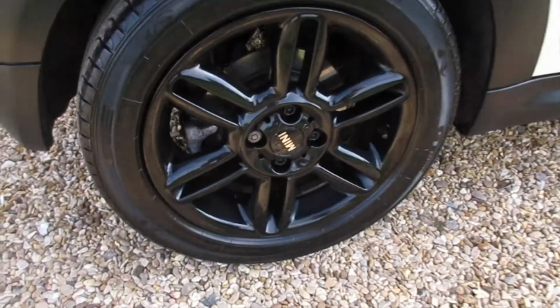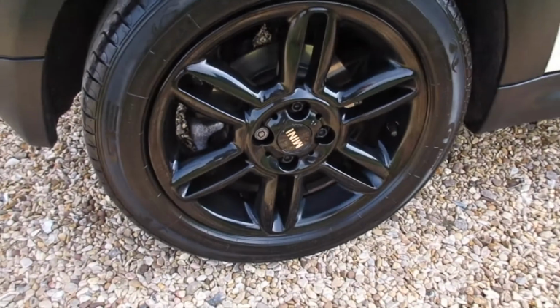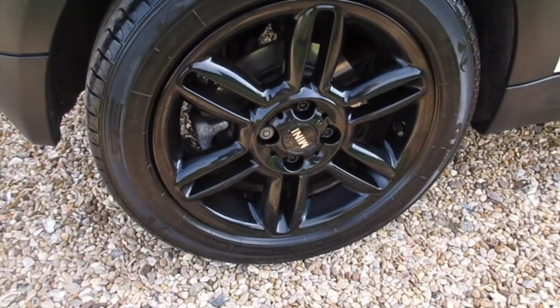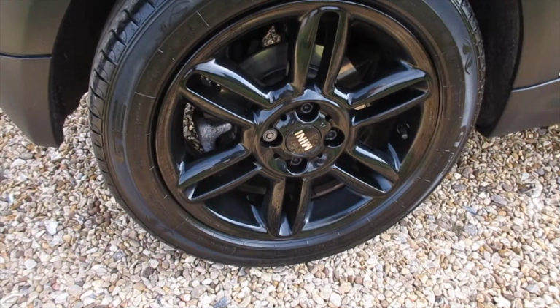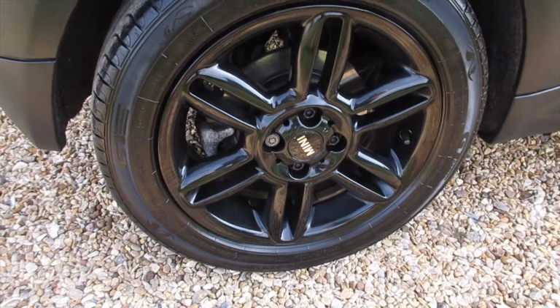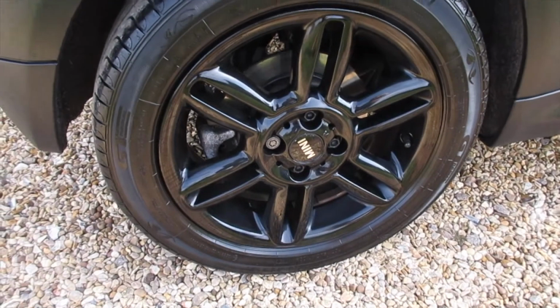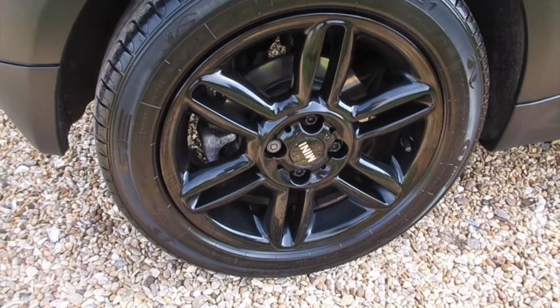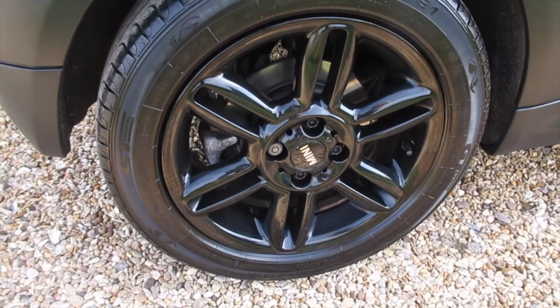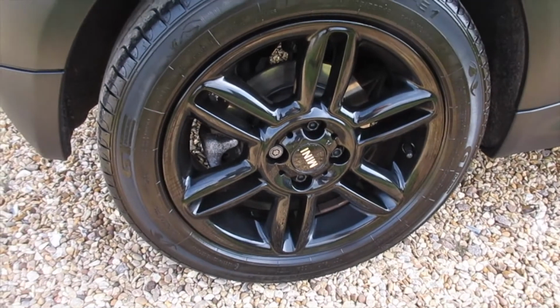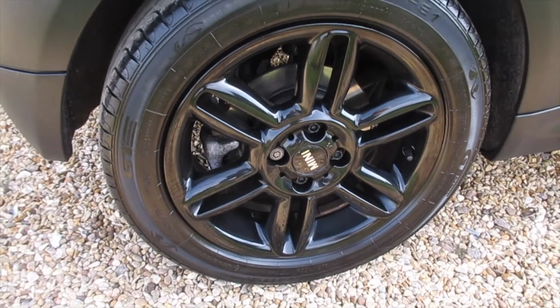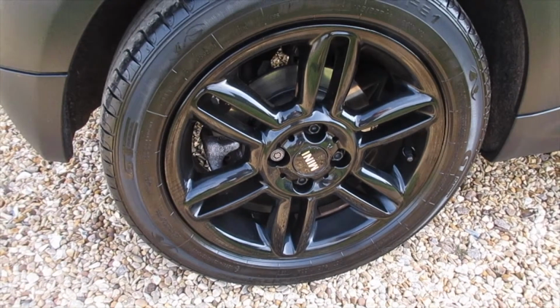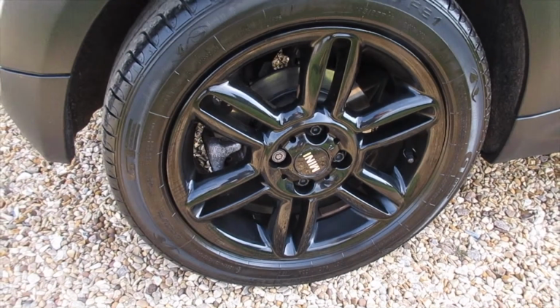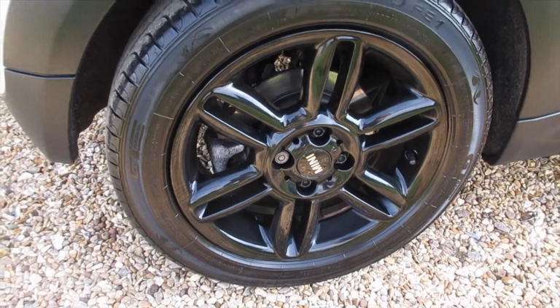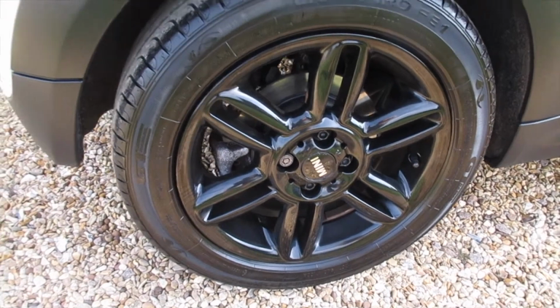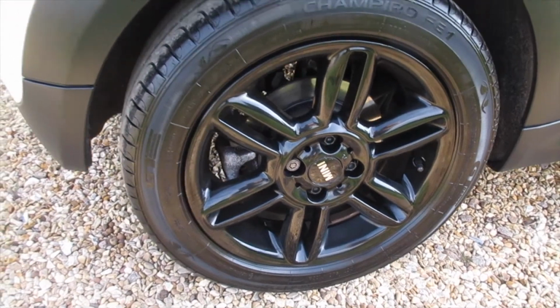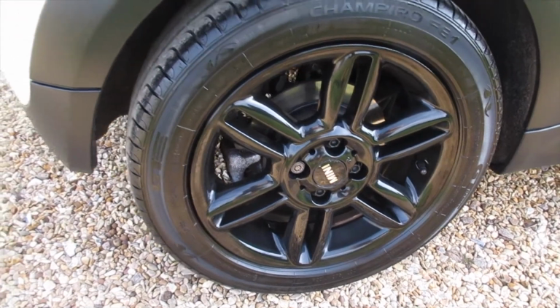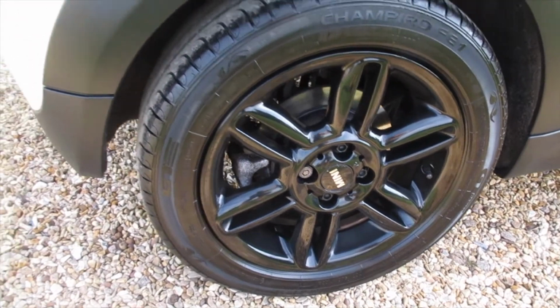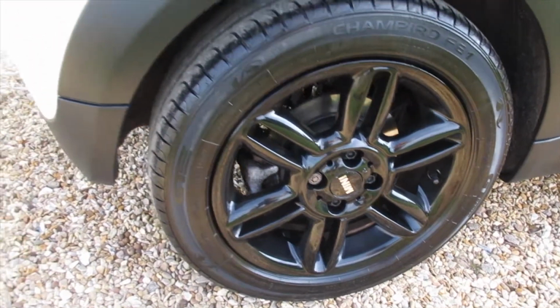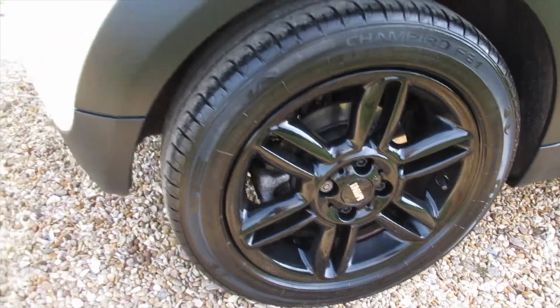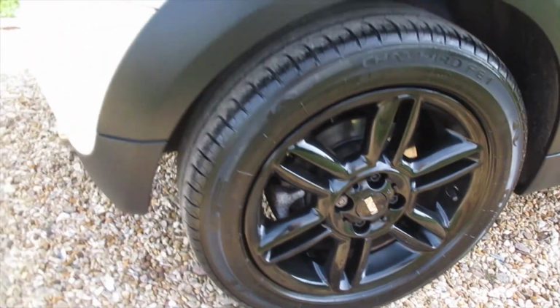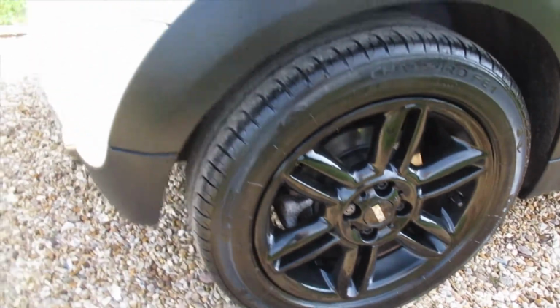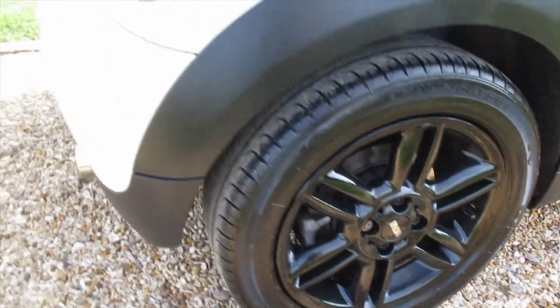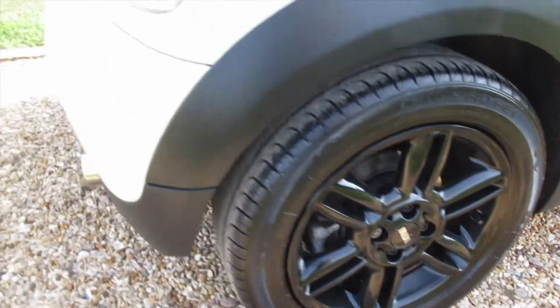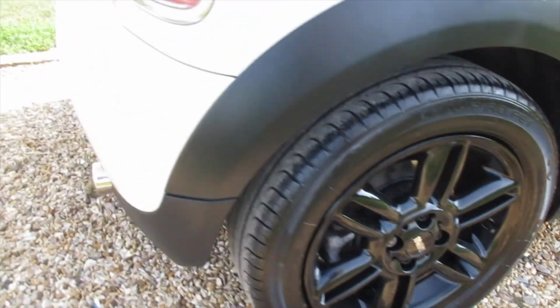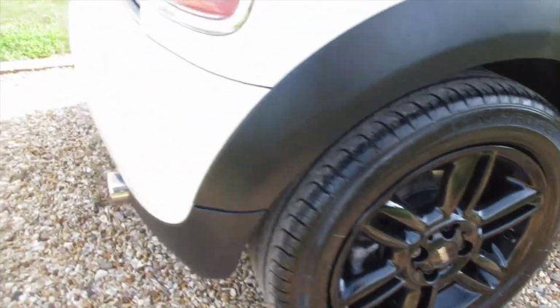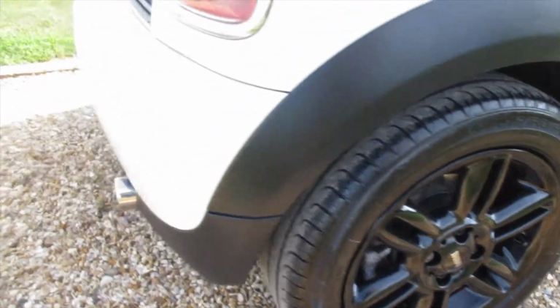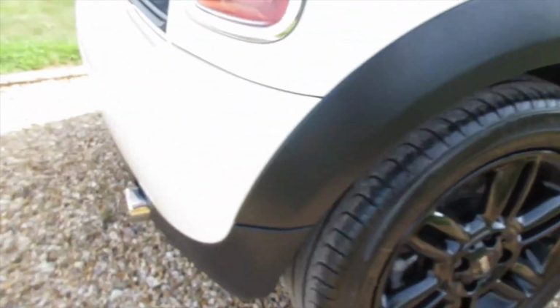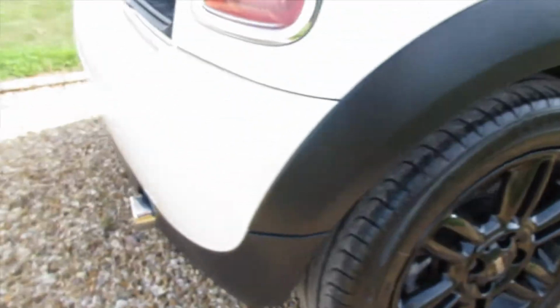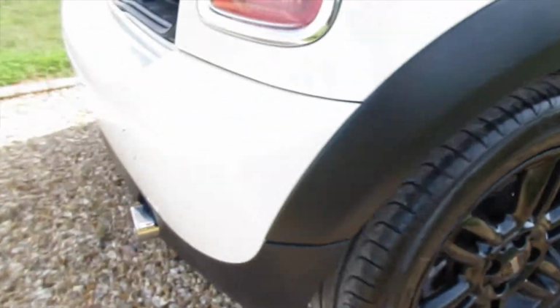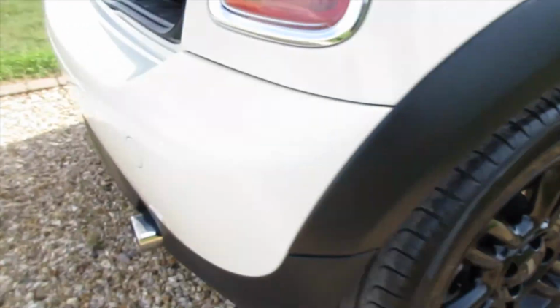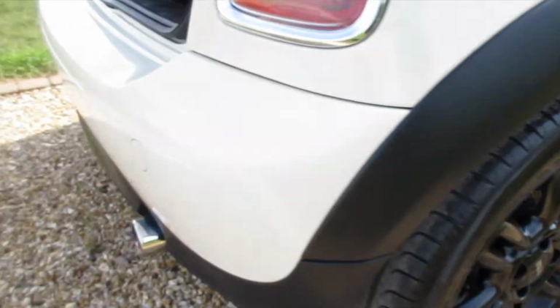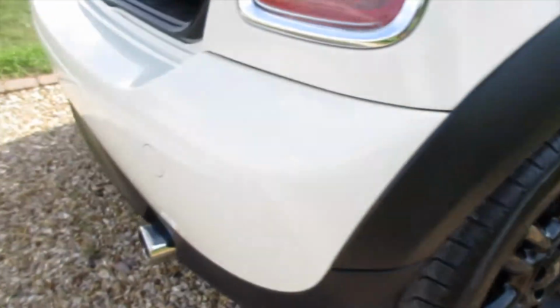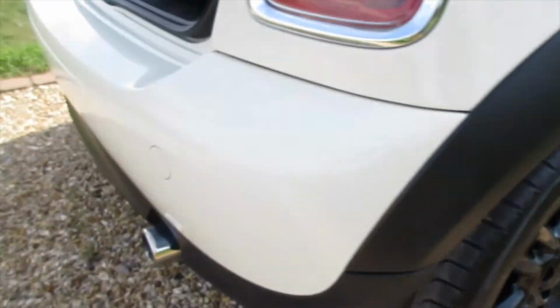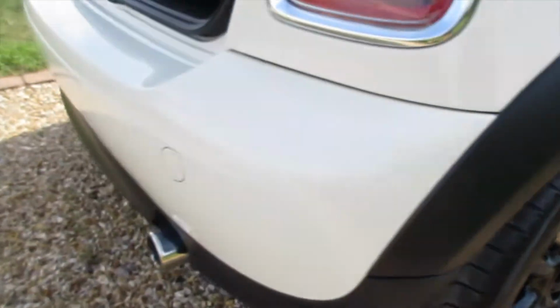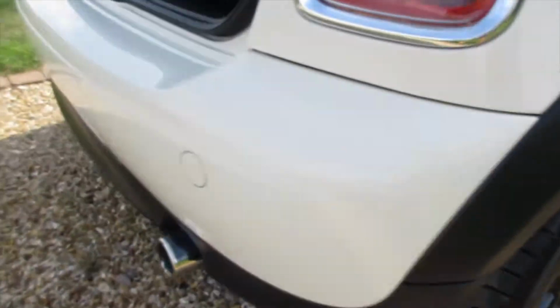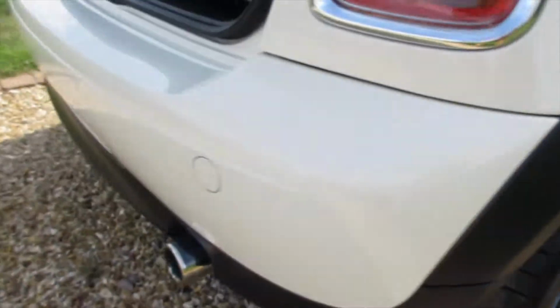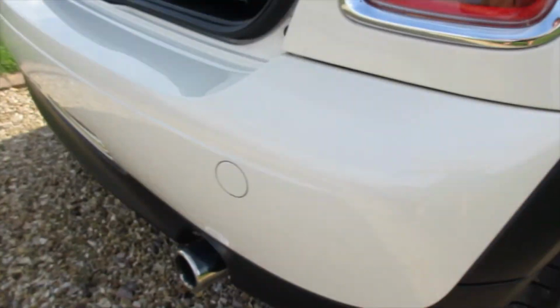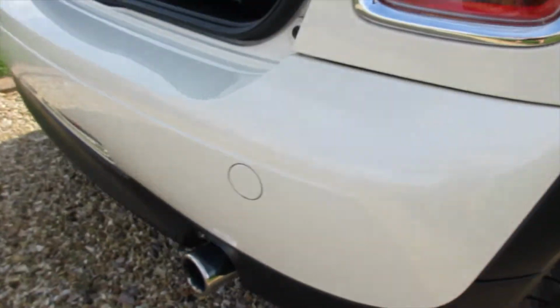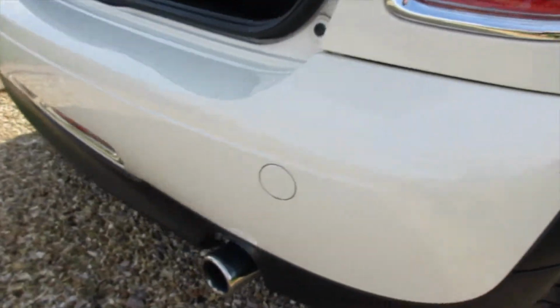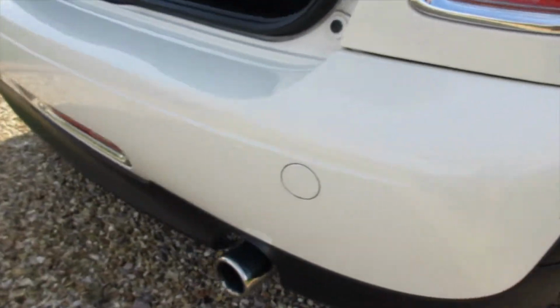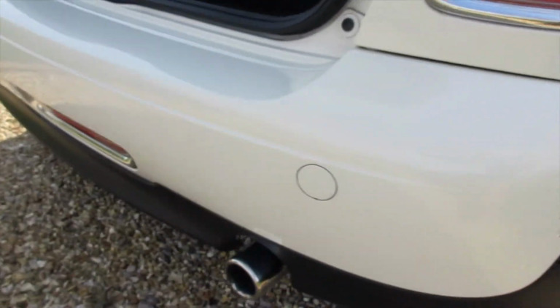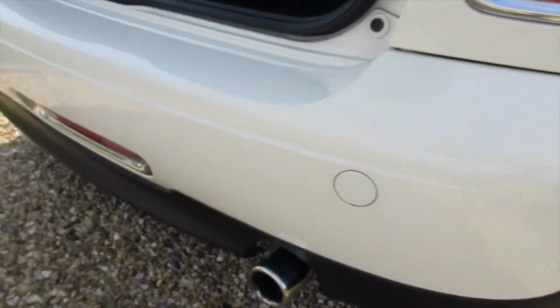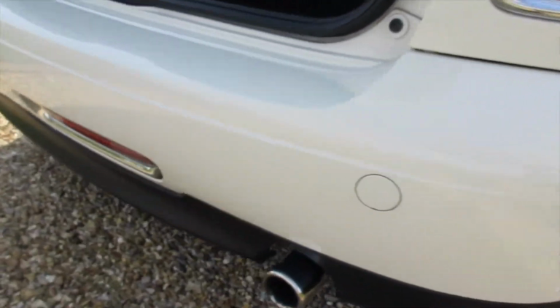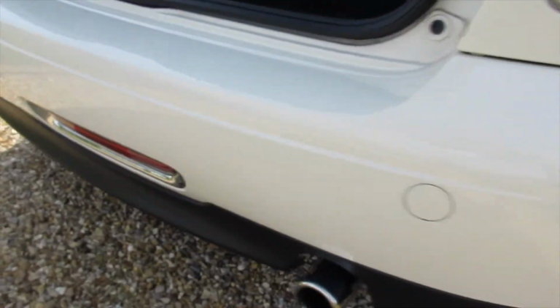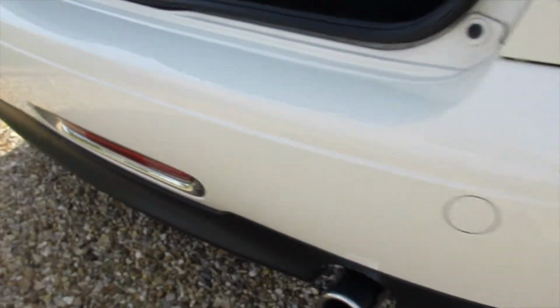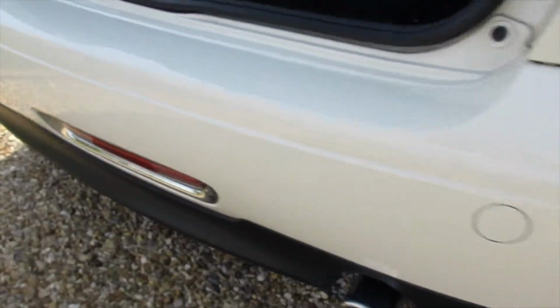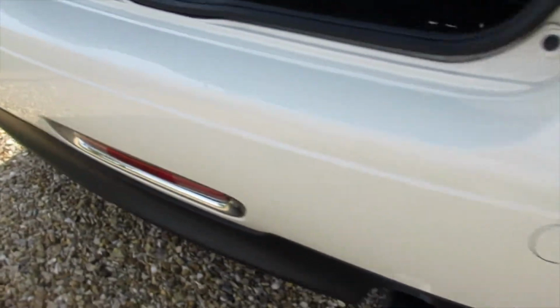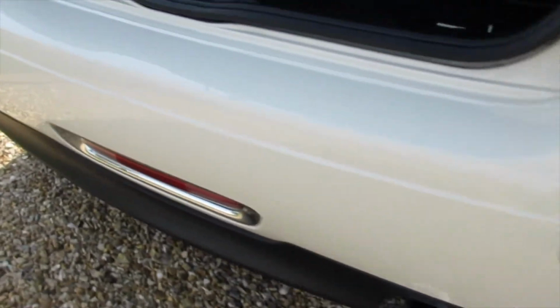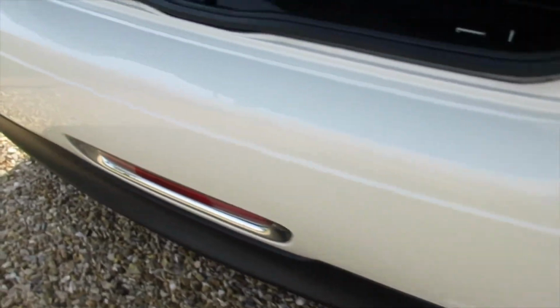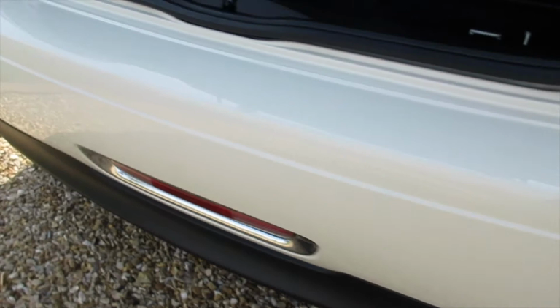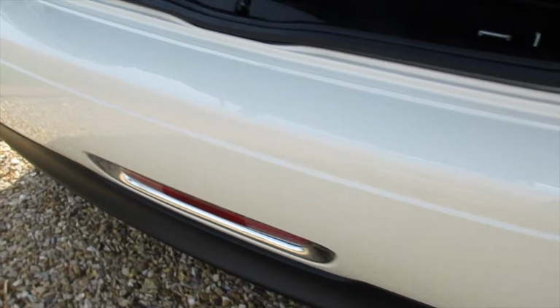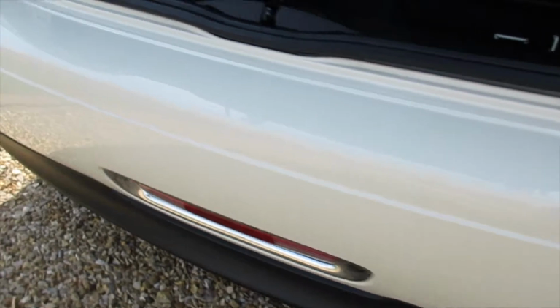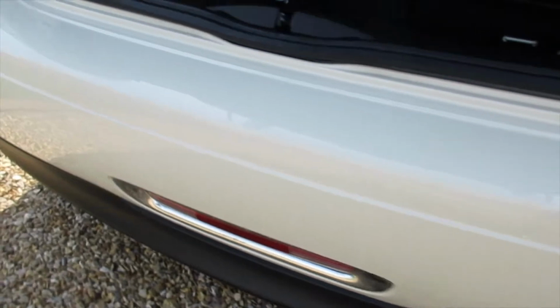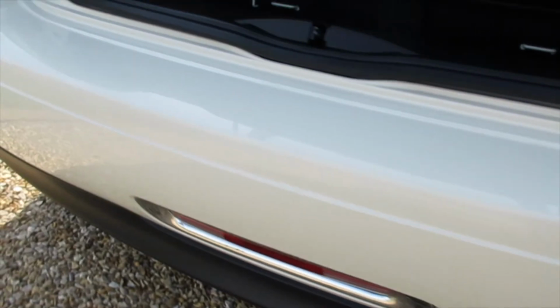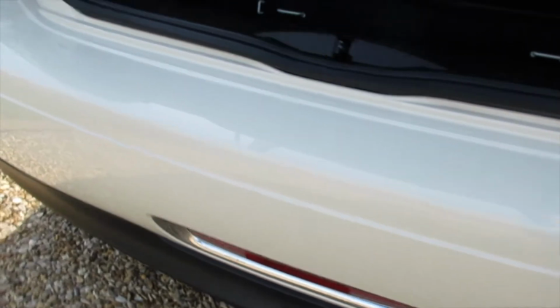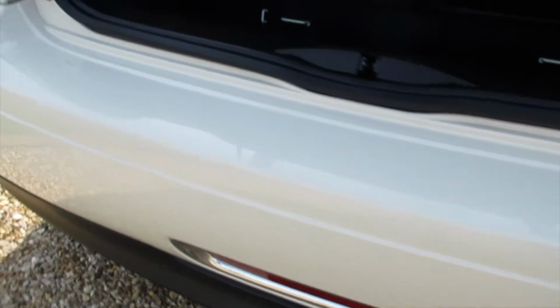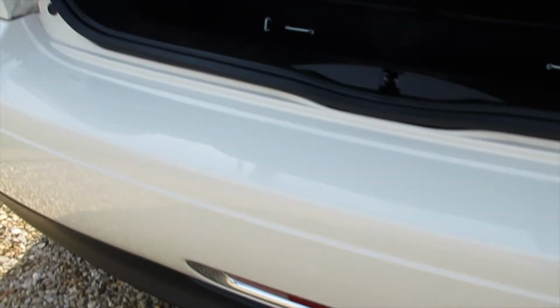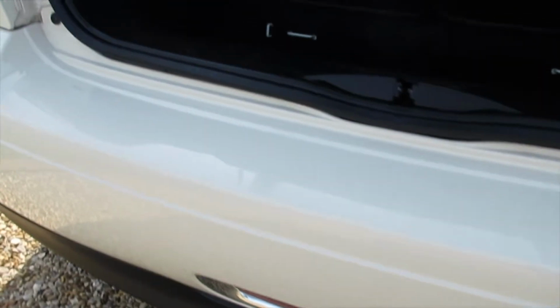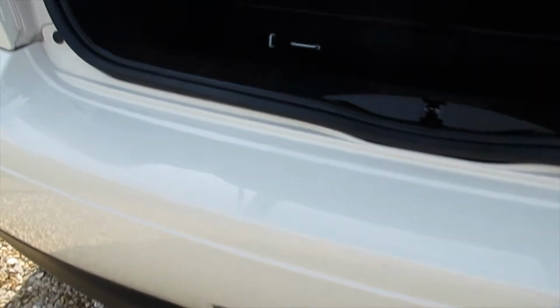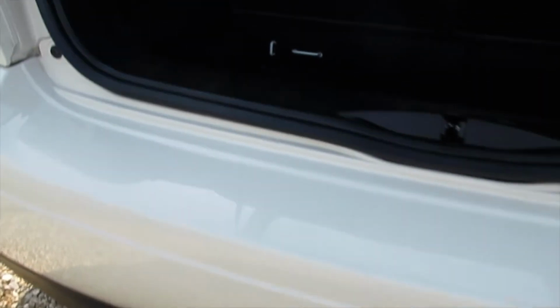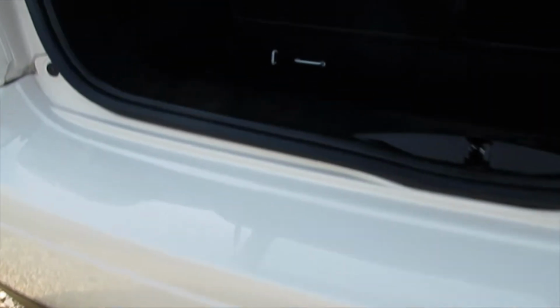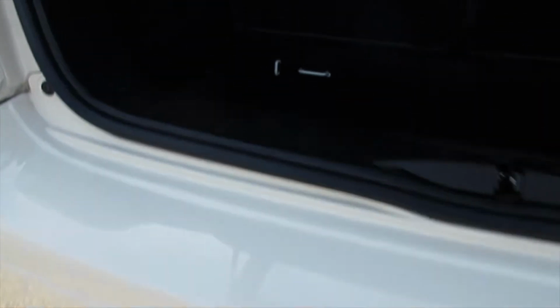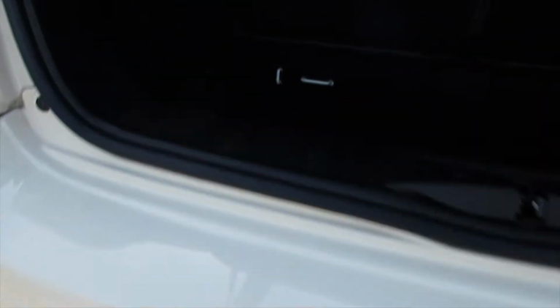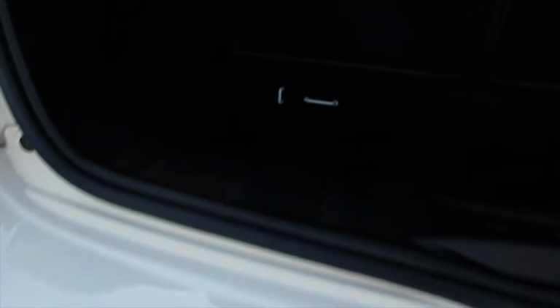All of the alloy wheels are in fantastic condition — no scuffs or scrapes. The same applies to the rear bumper.